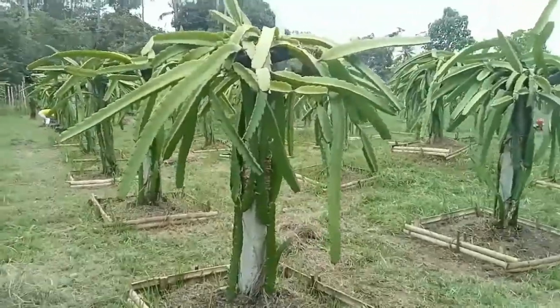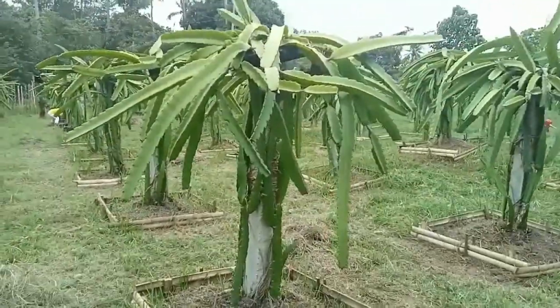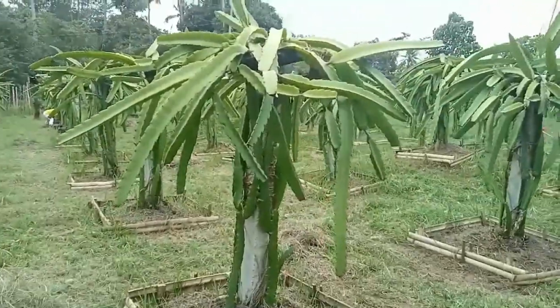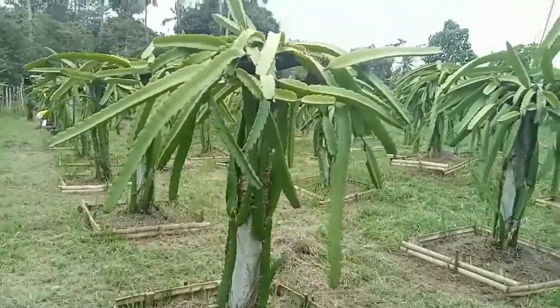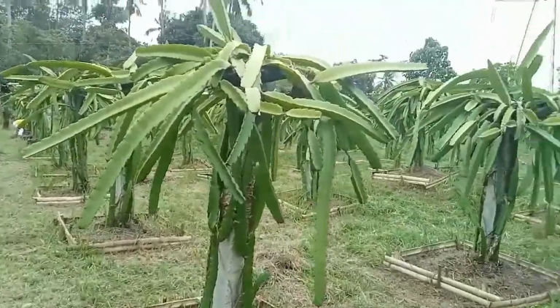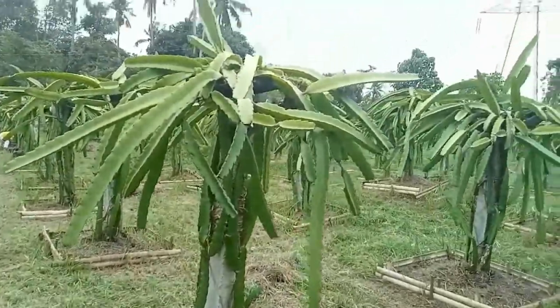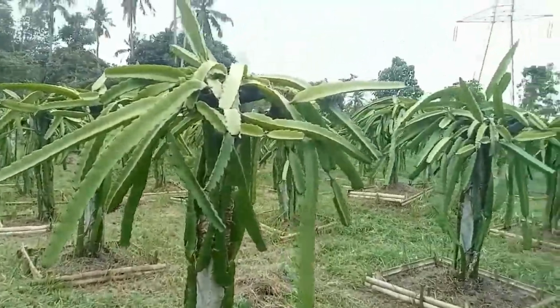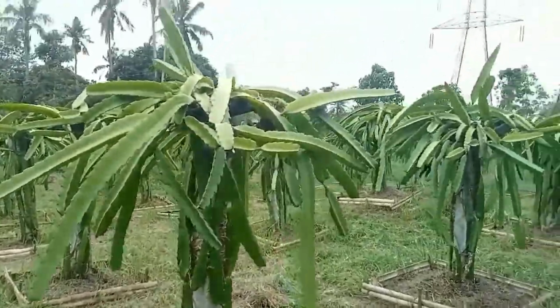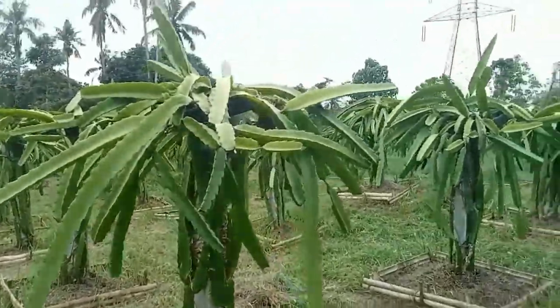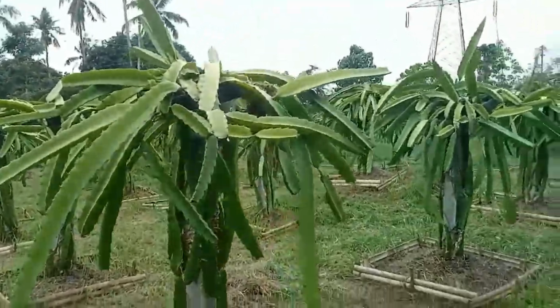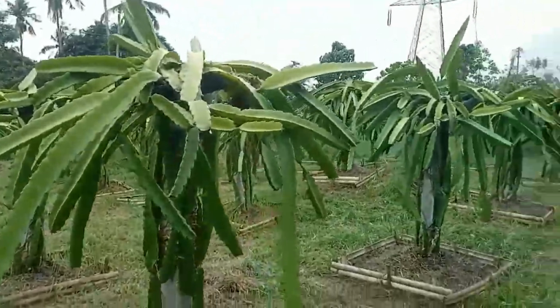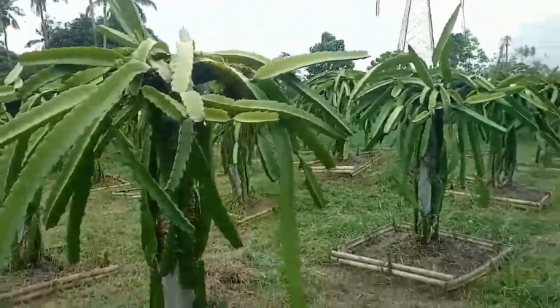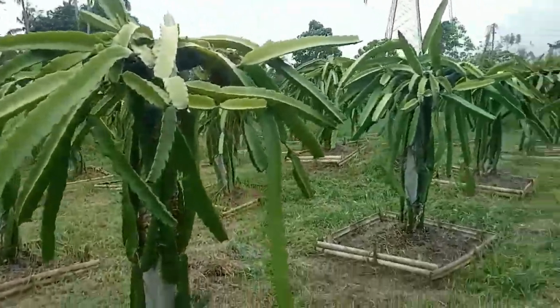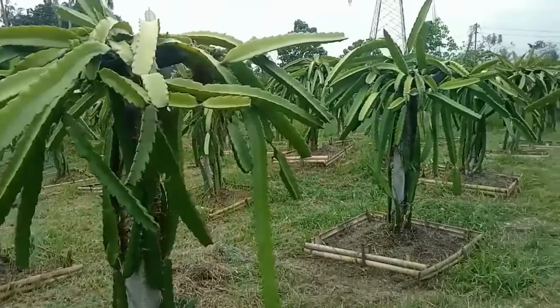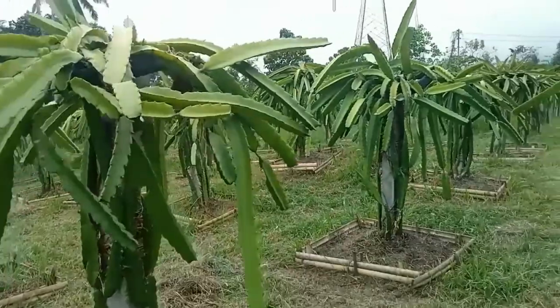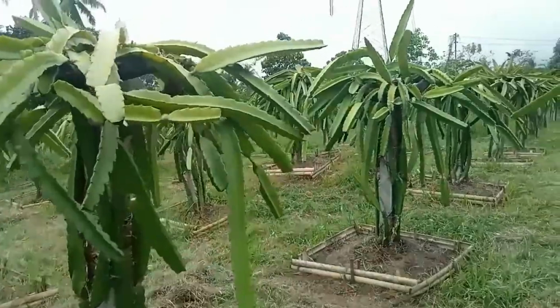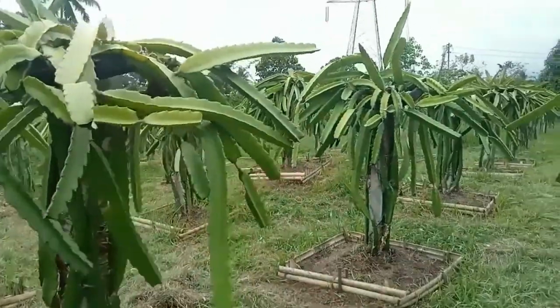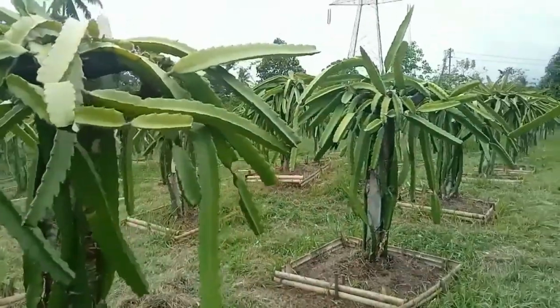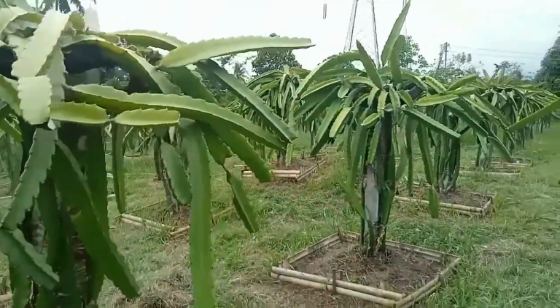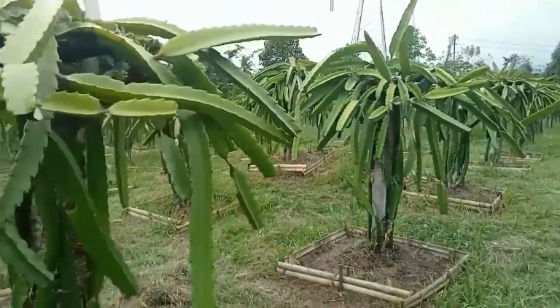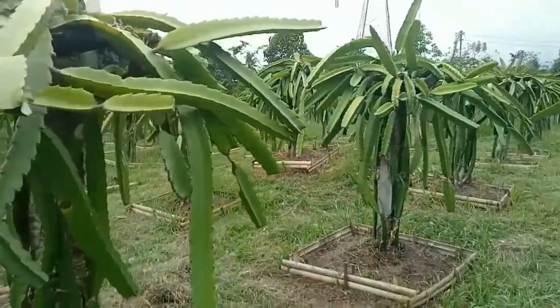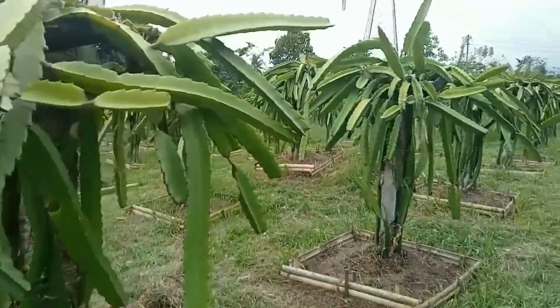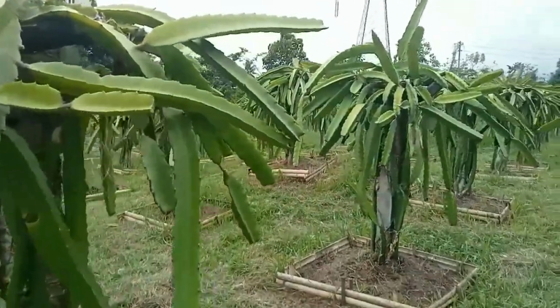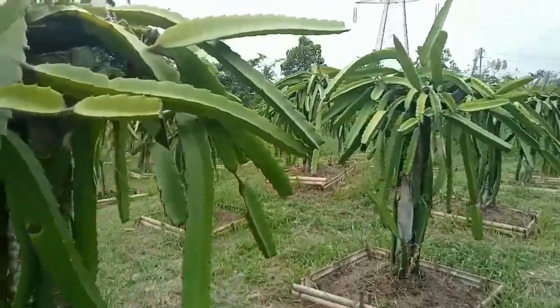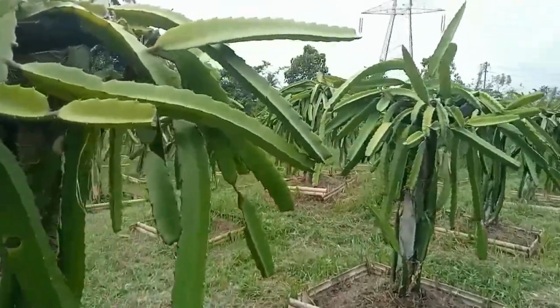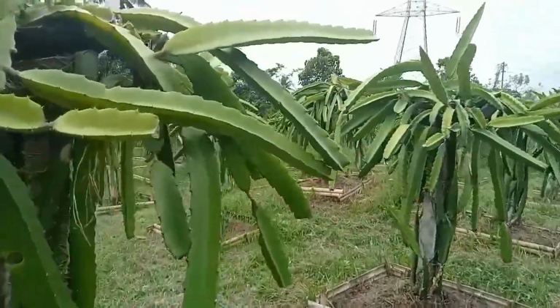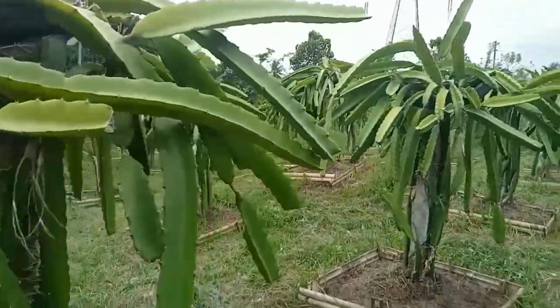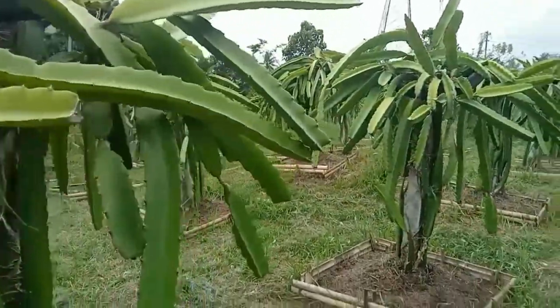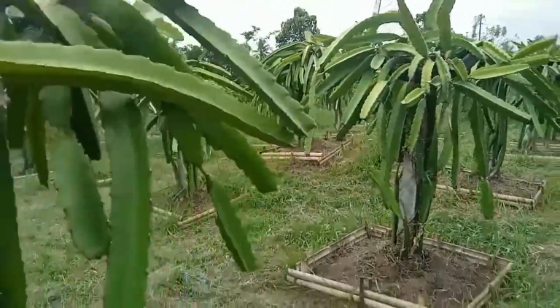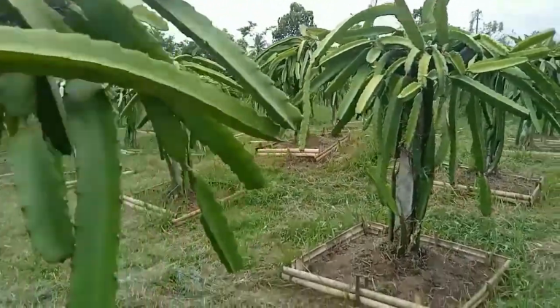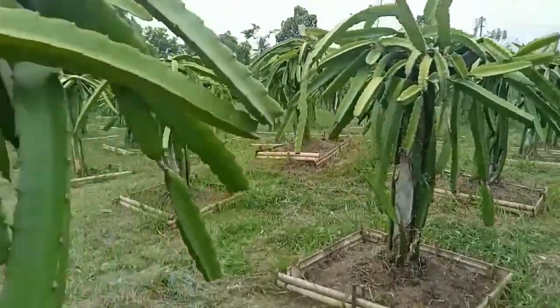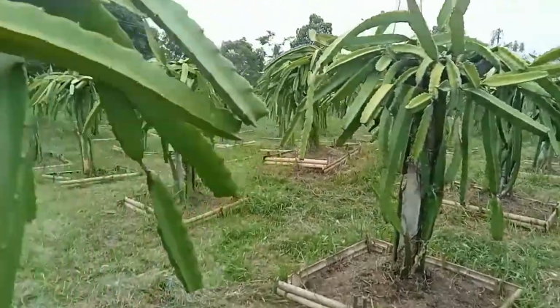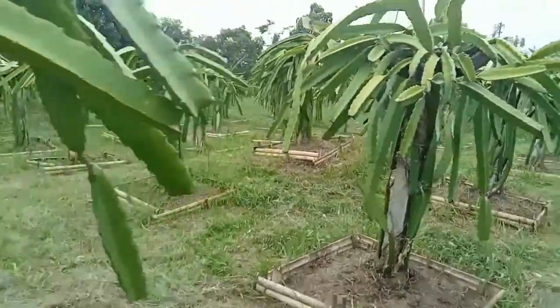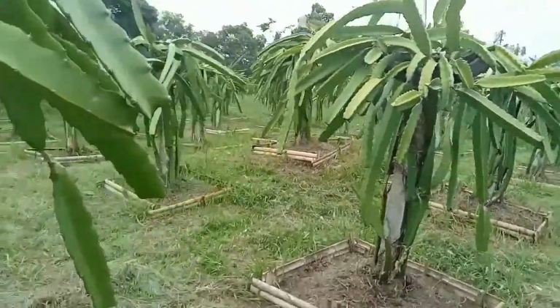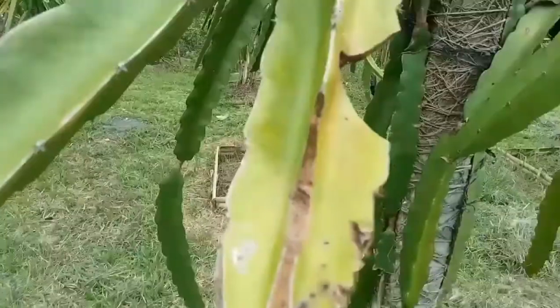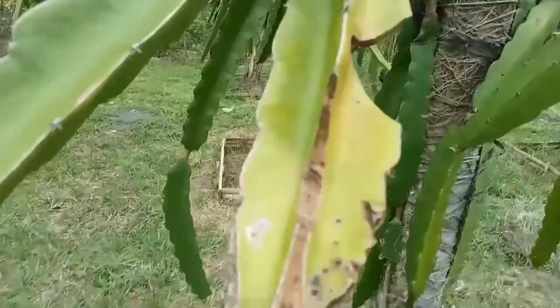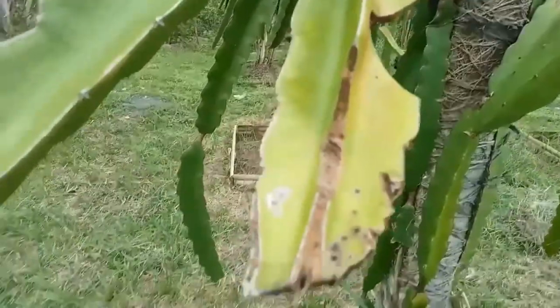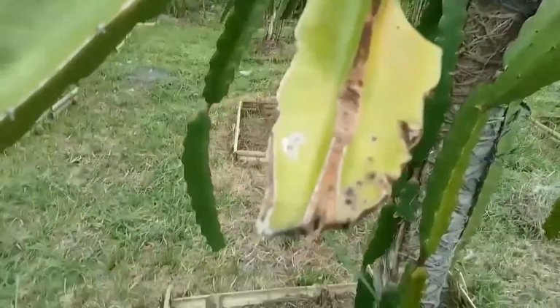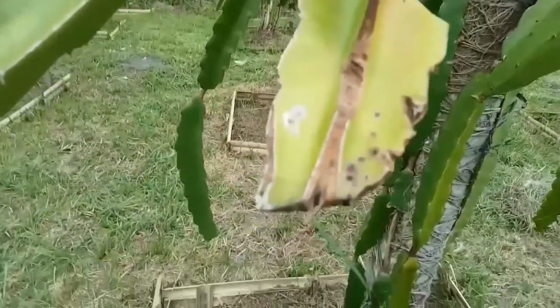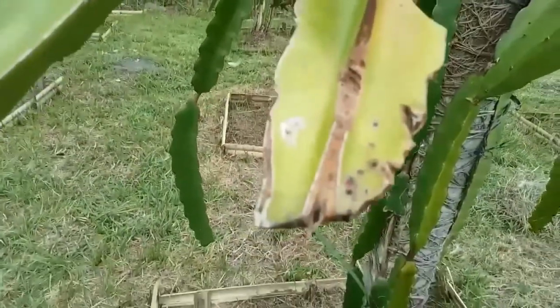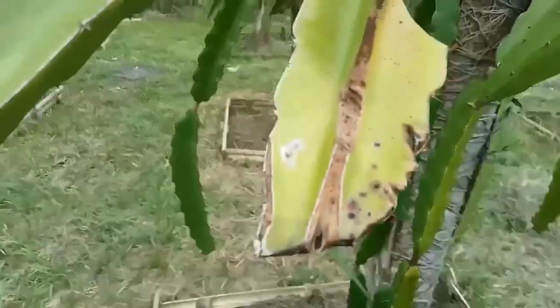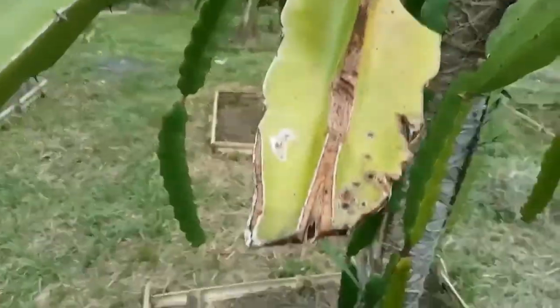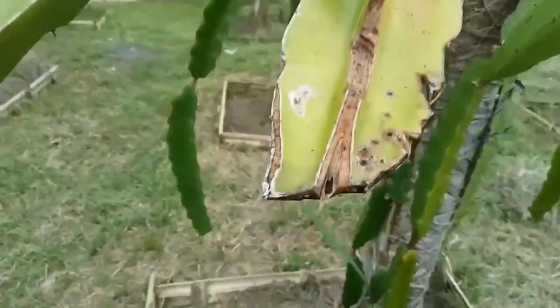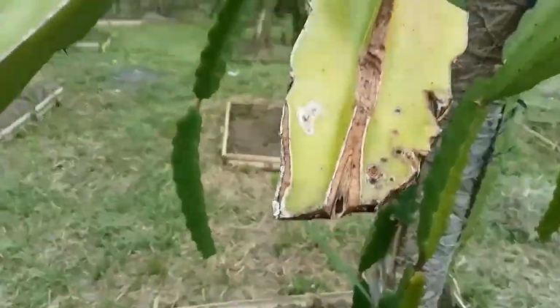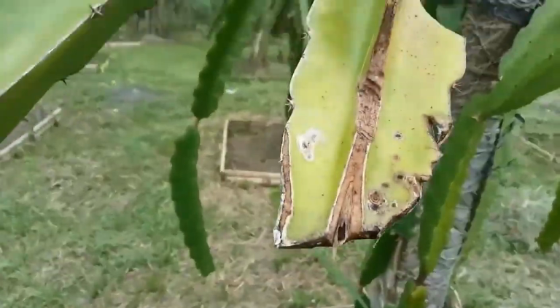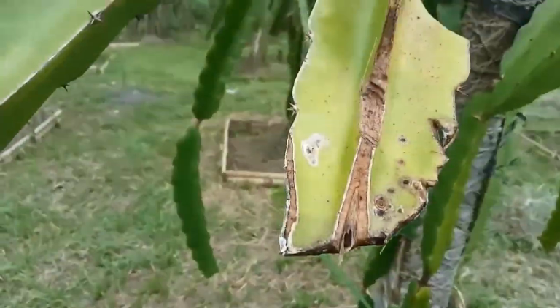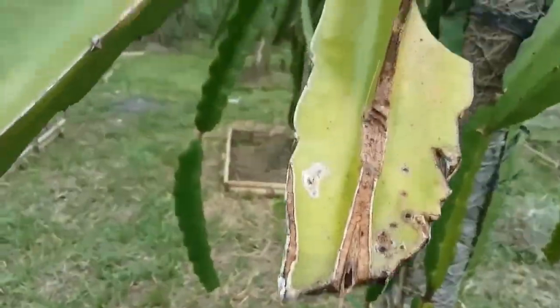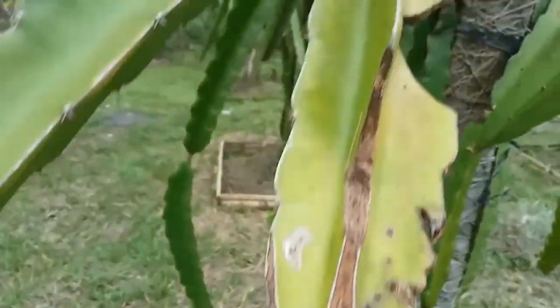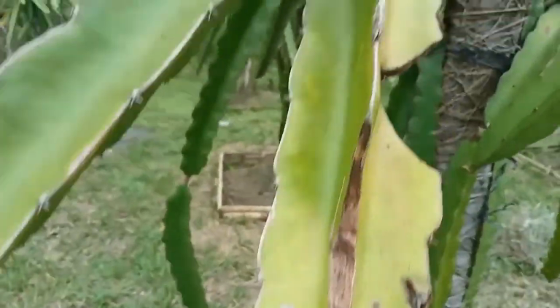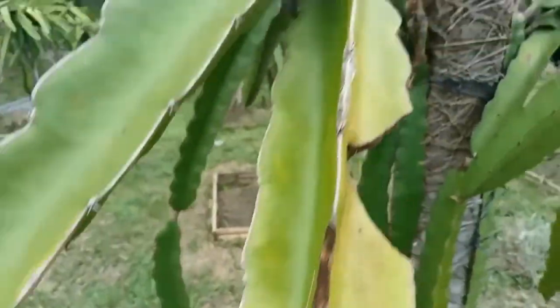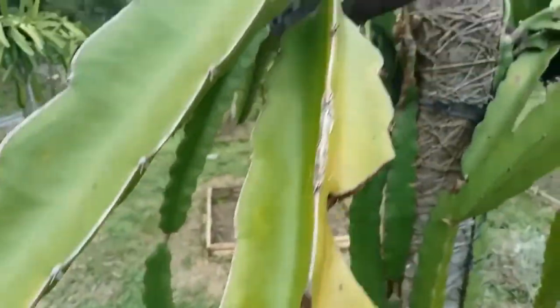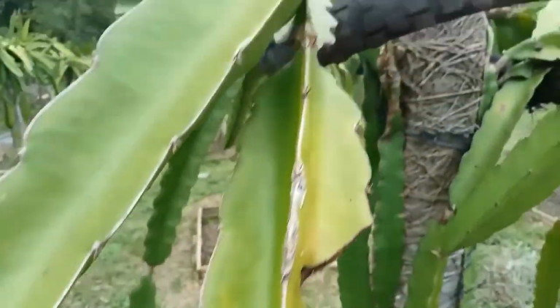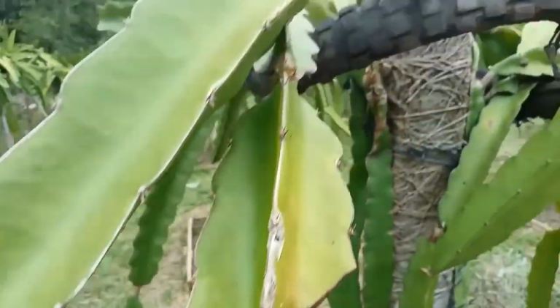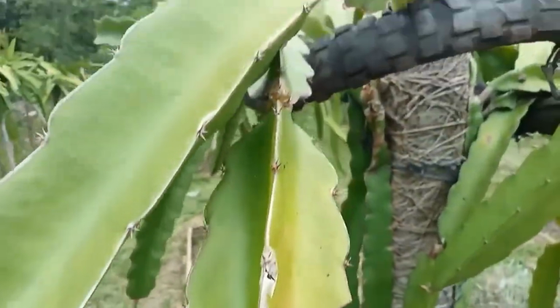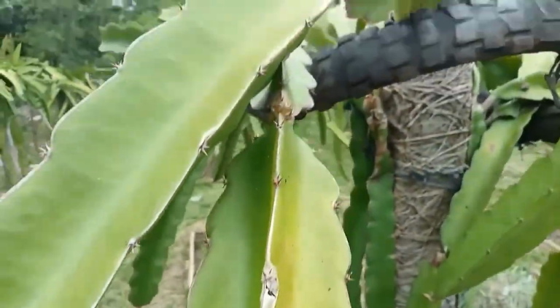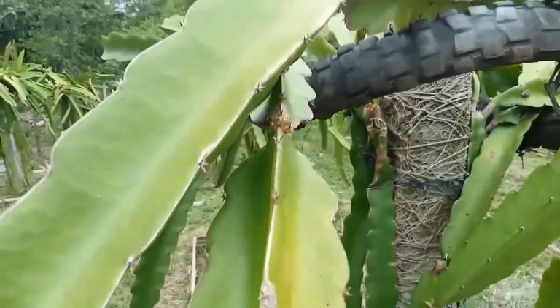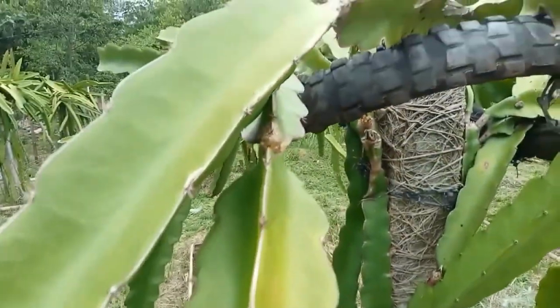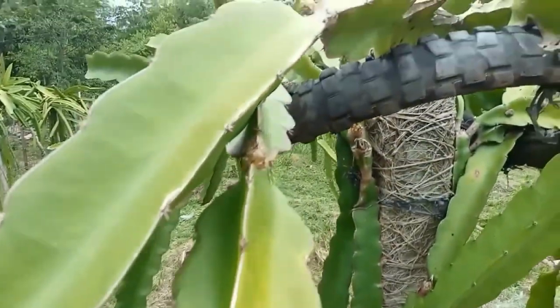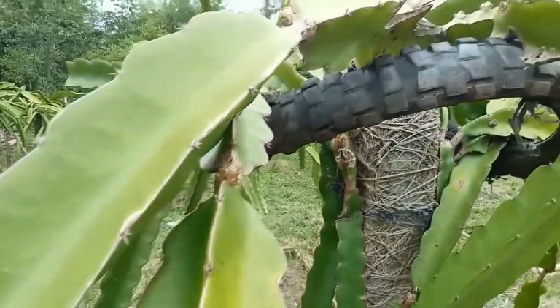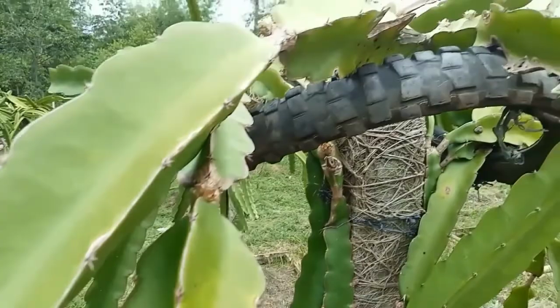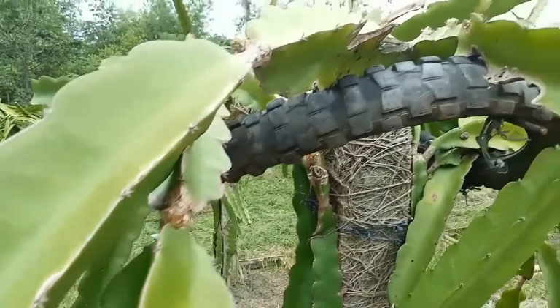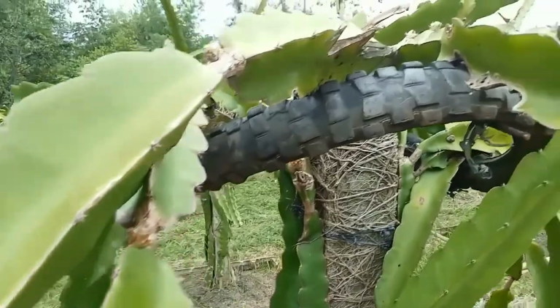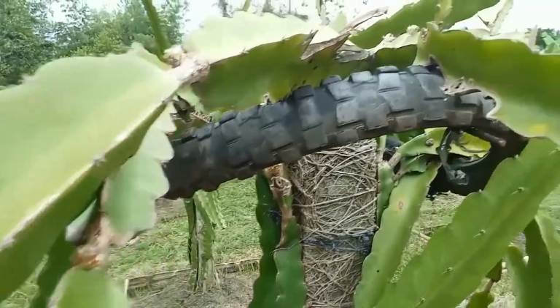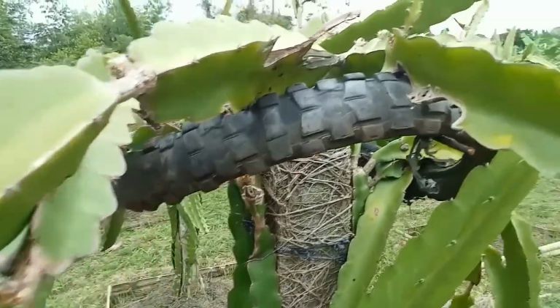Hi, welcome to Victoria's Garden. In this video, I'm showing the result of Nemoil application.